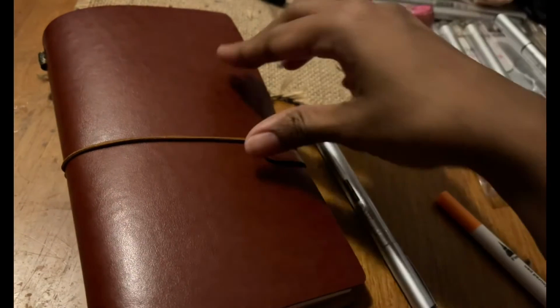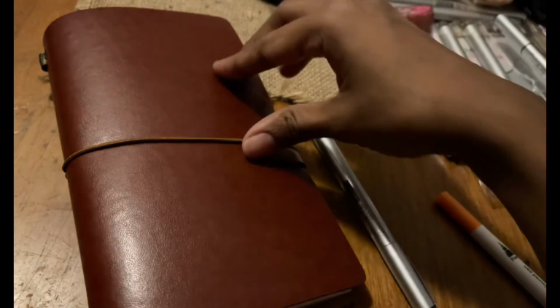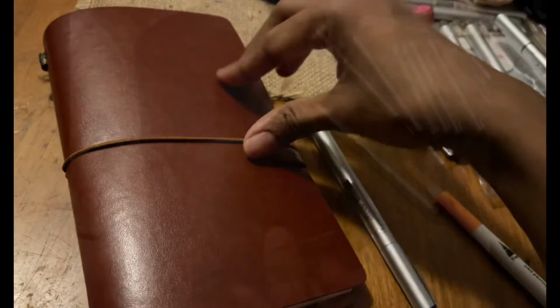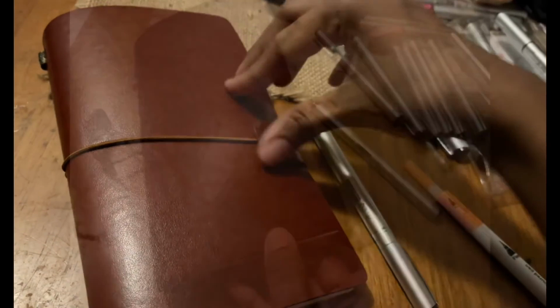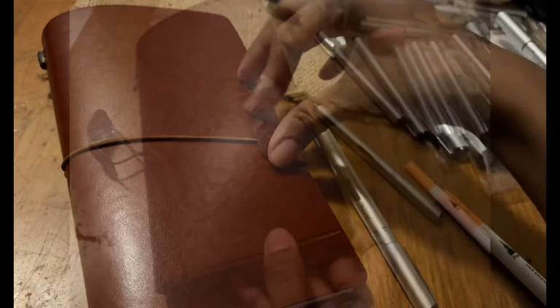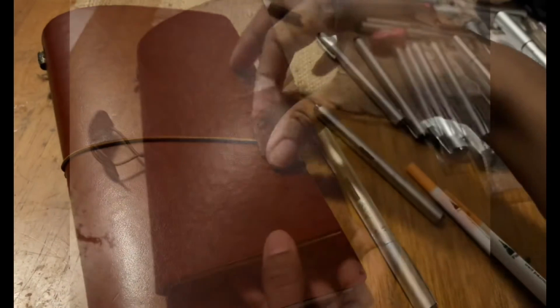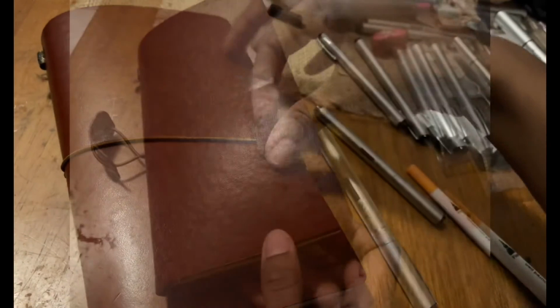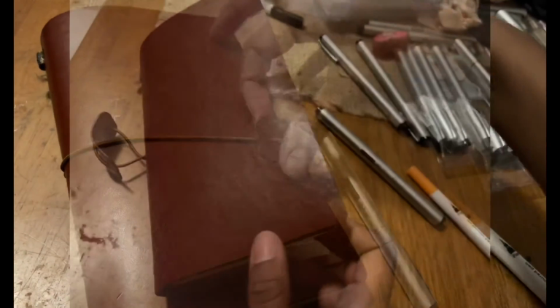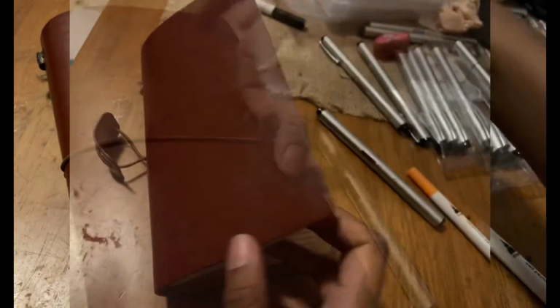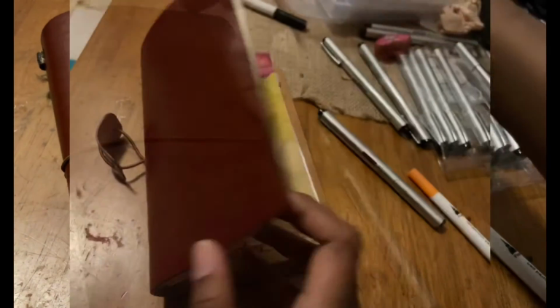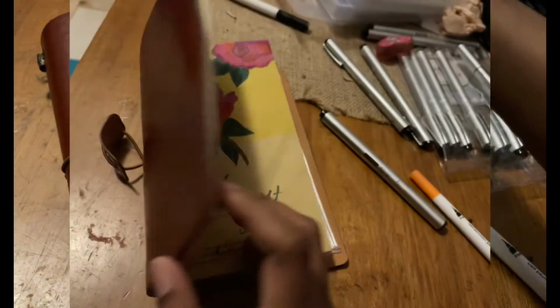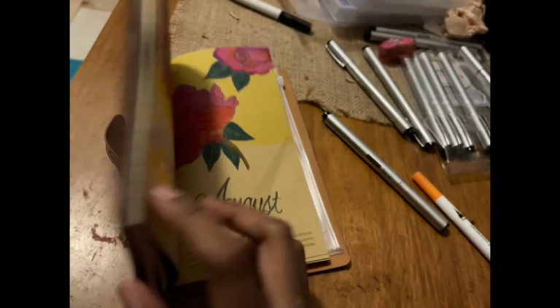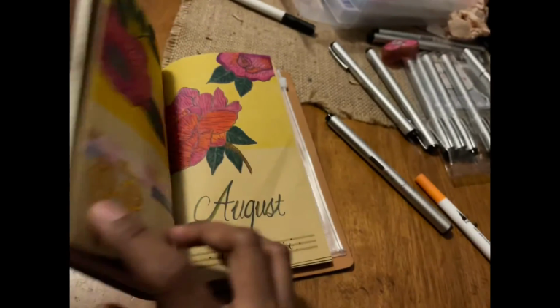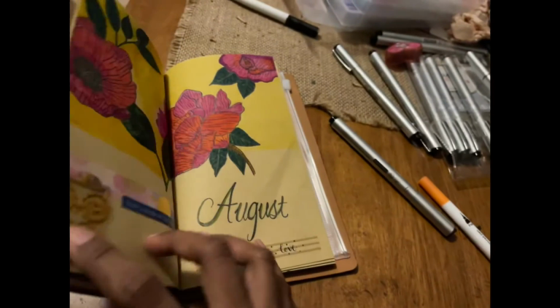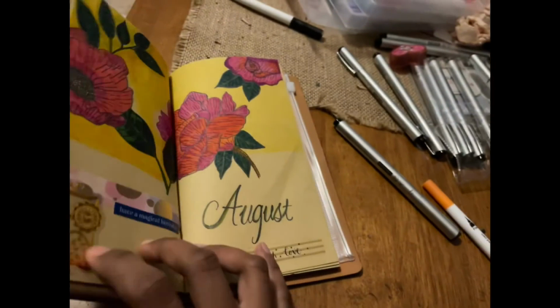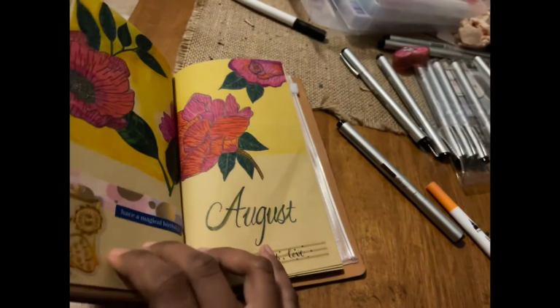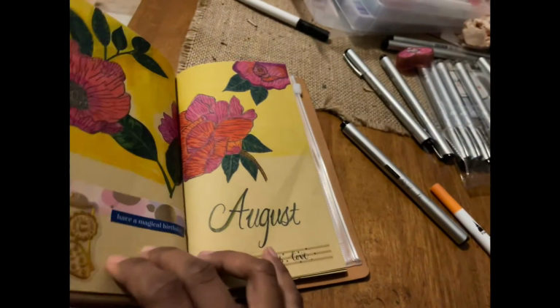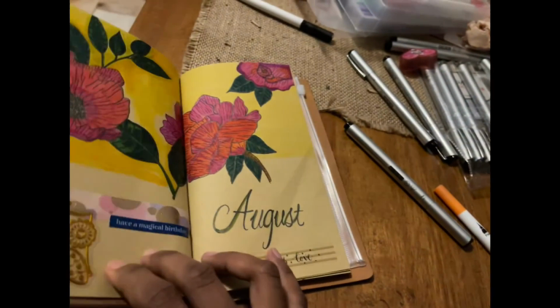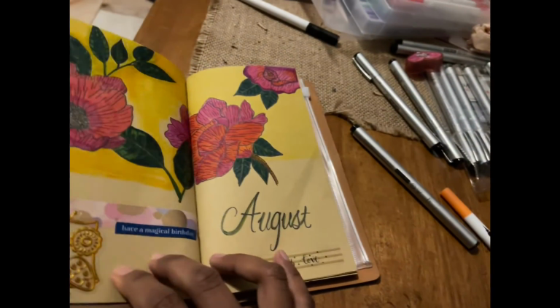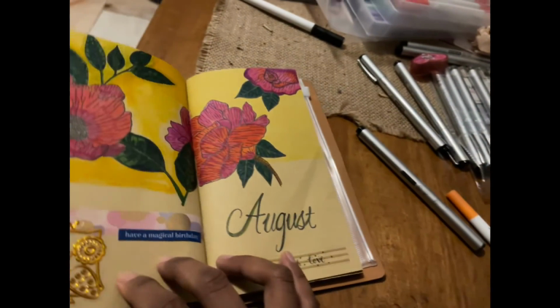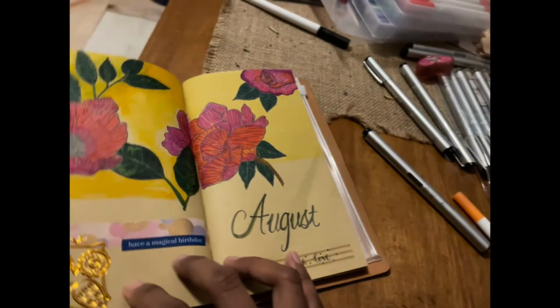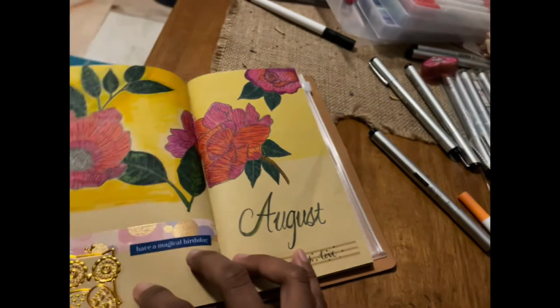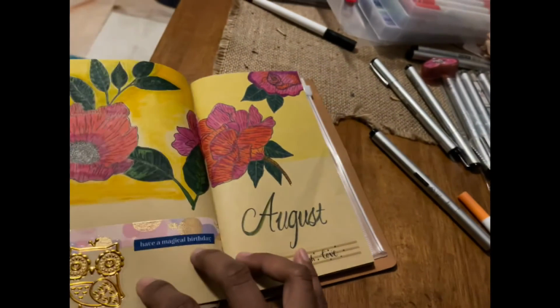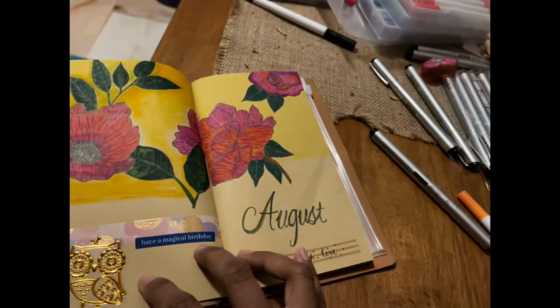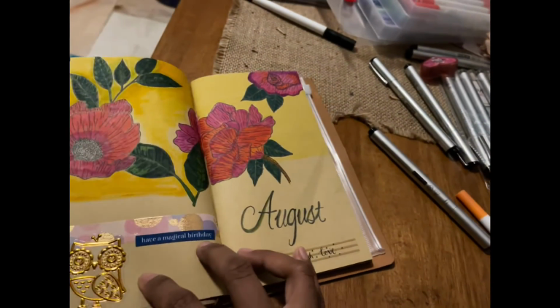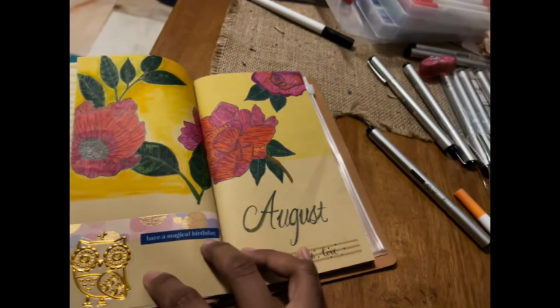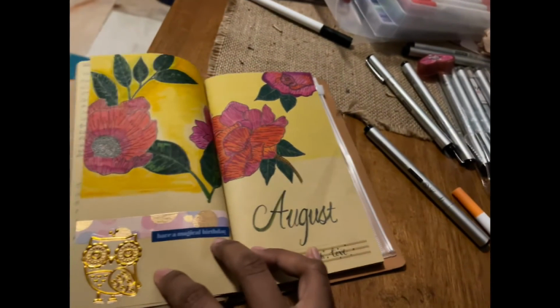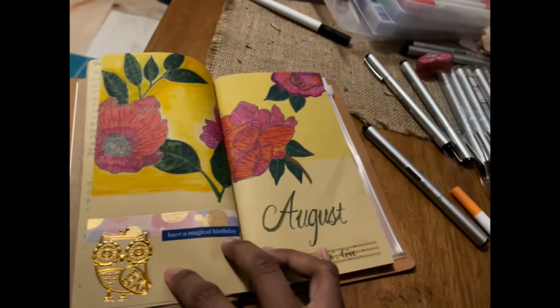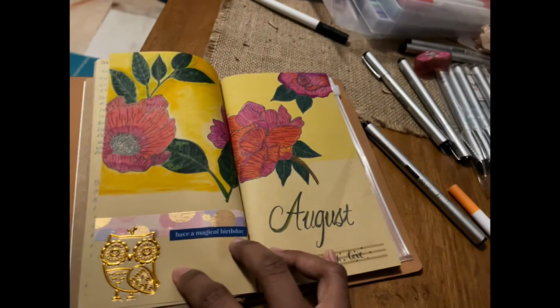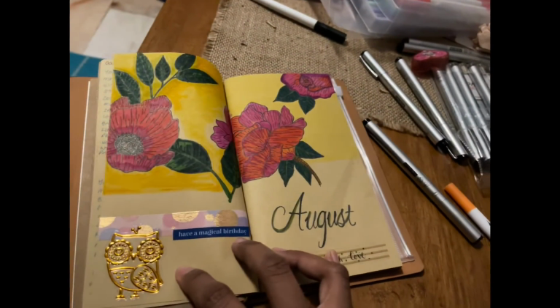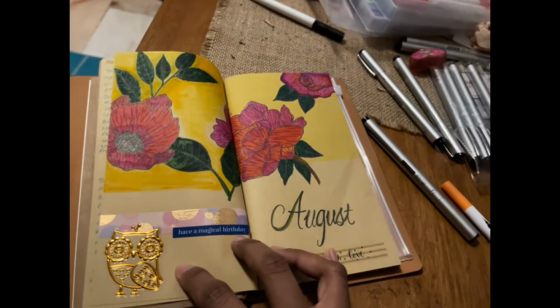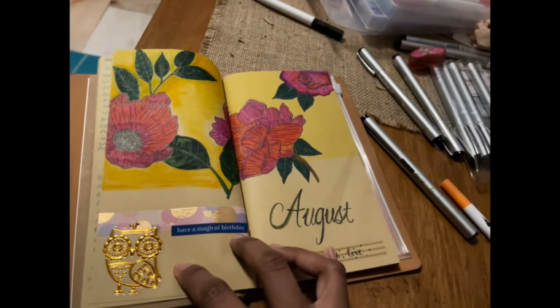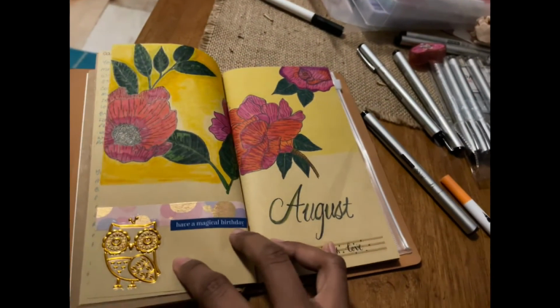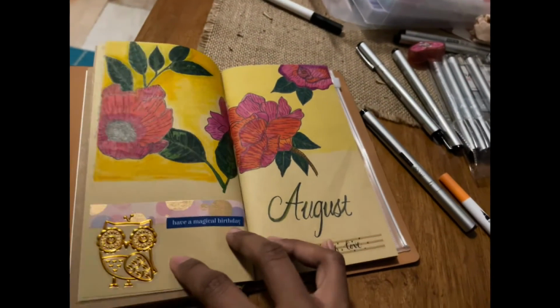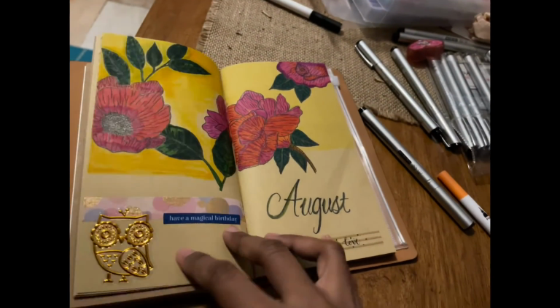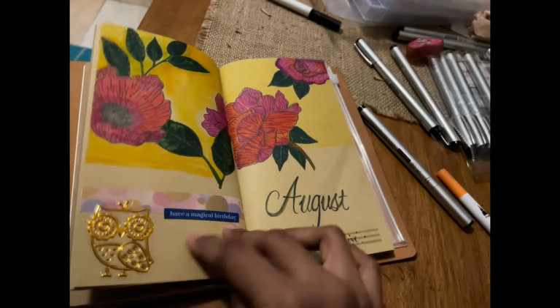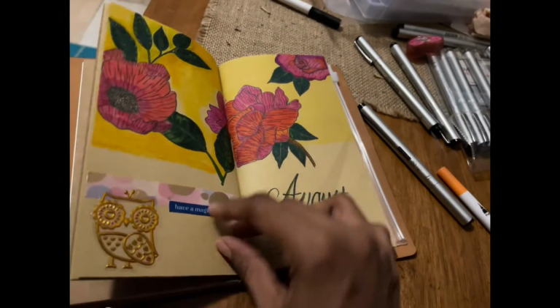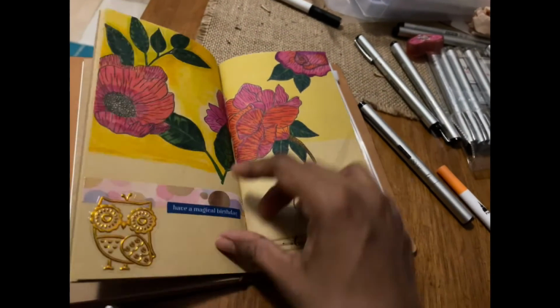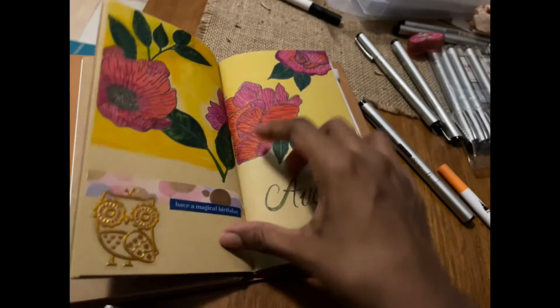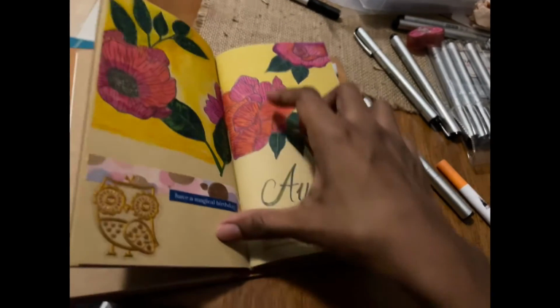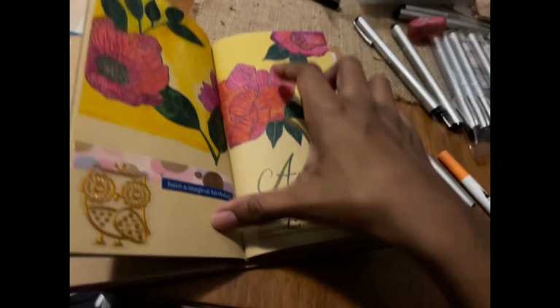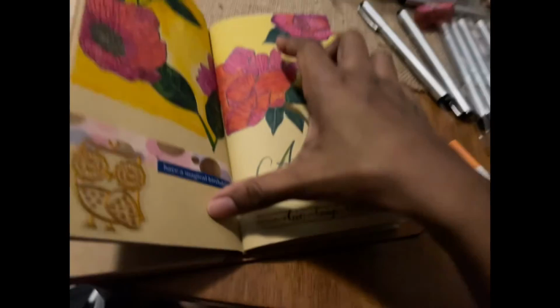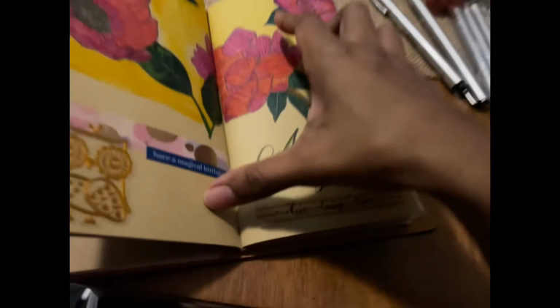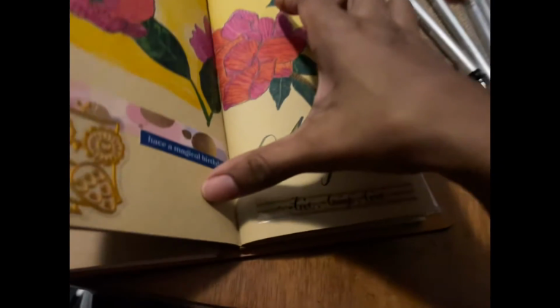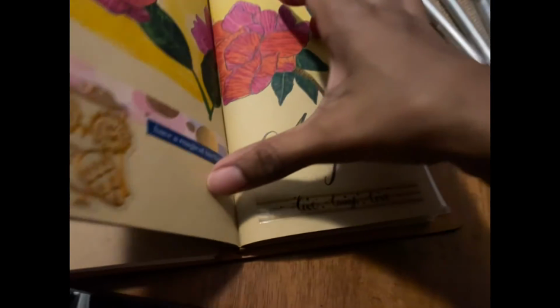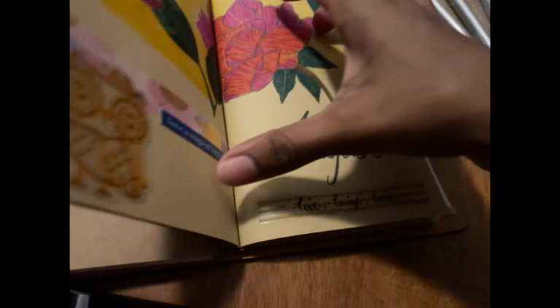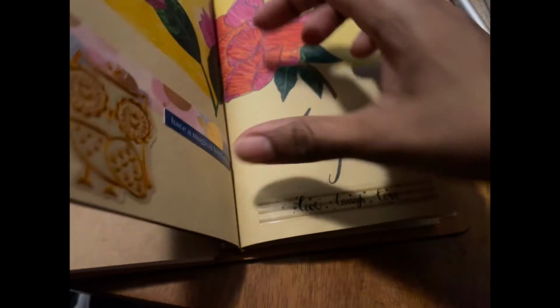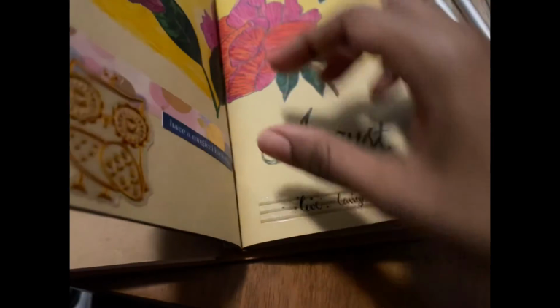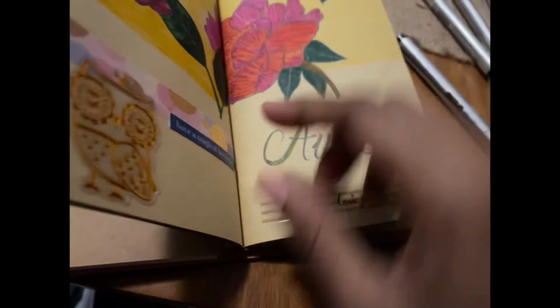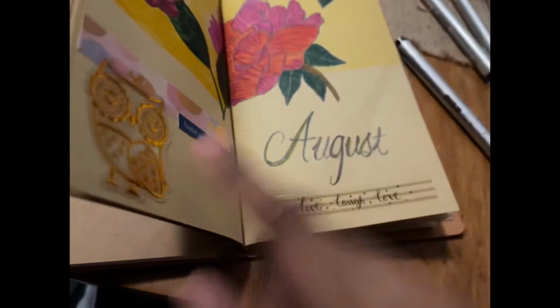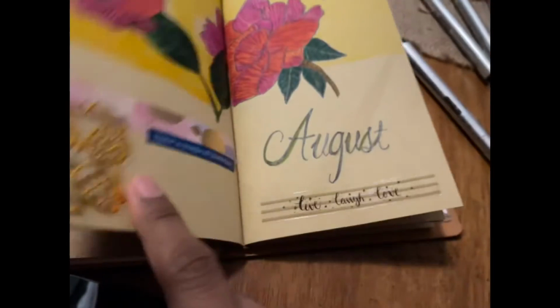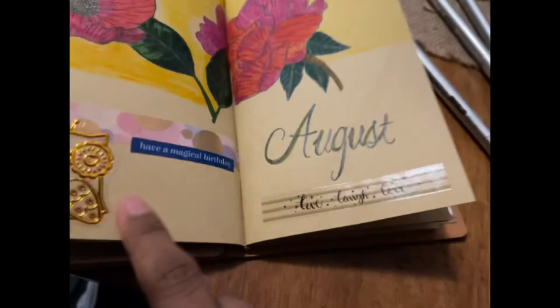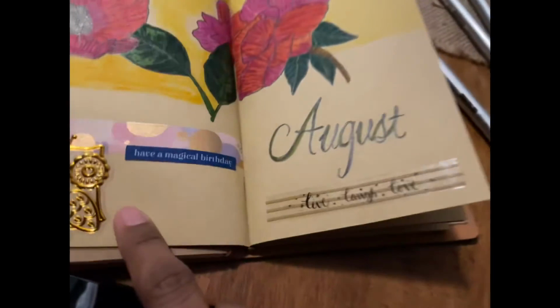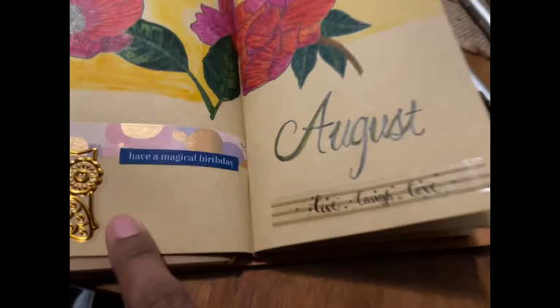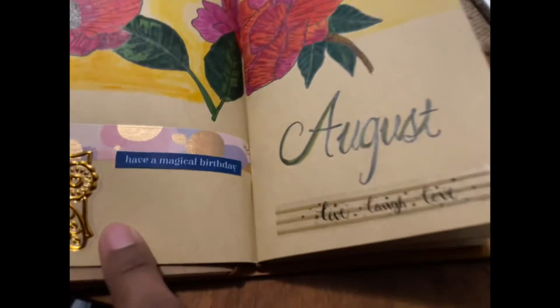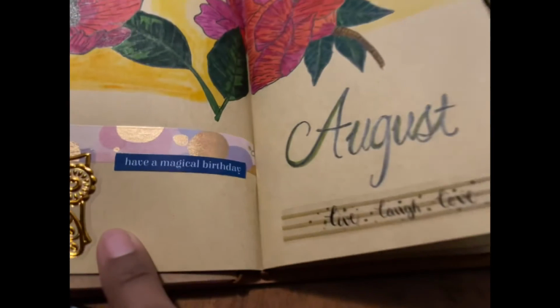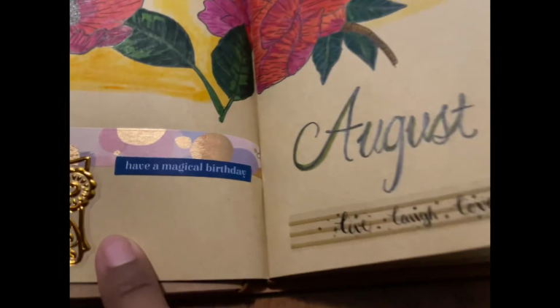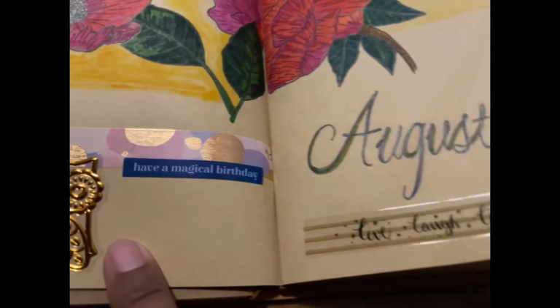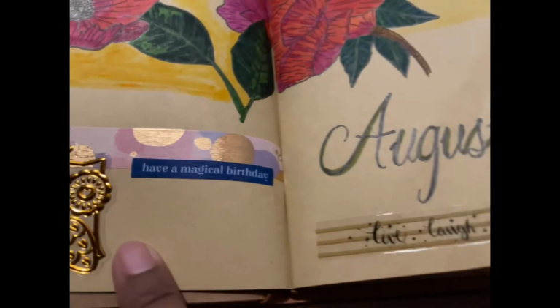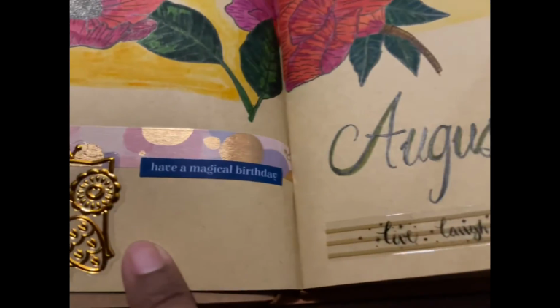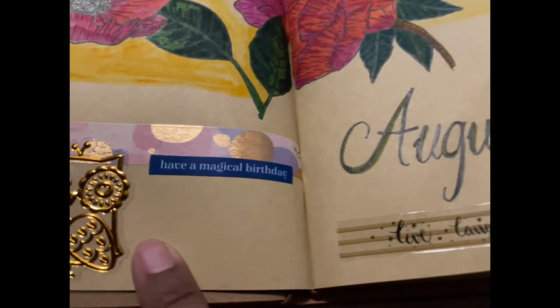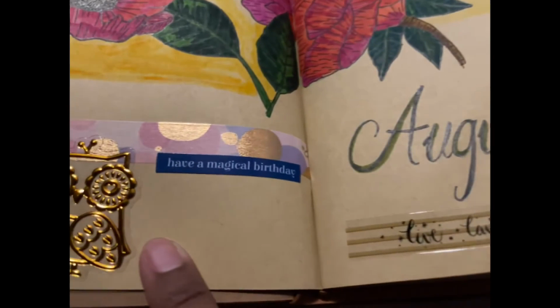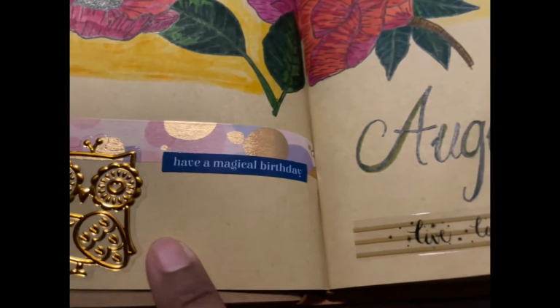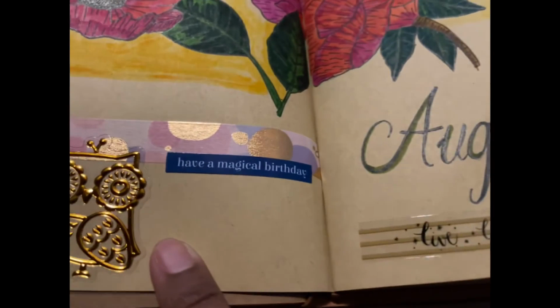I'll stick a marker on whichever tasks I've done, so in case I was busy that day and forgot to do something, when I look at it I know I haven't done it and I will do it.